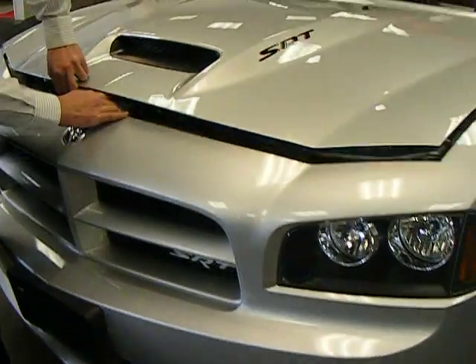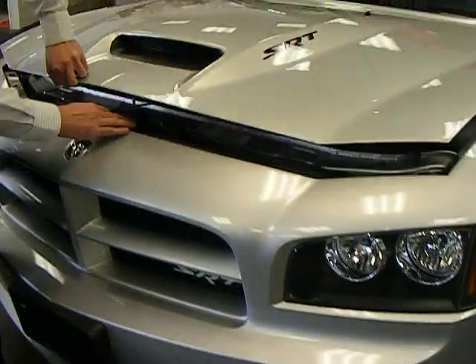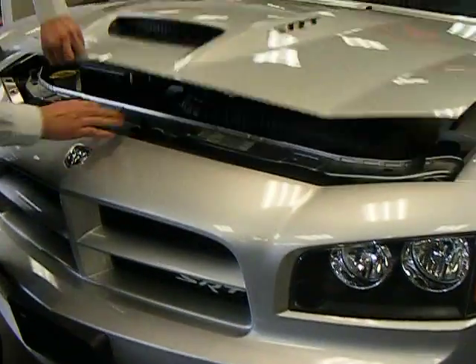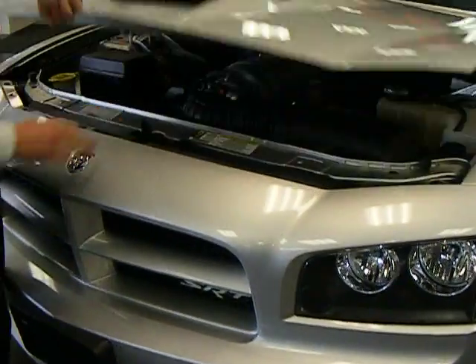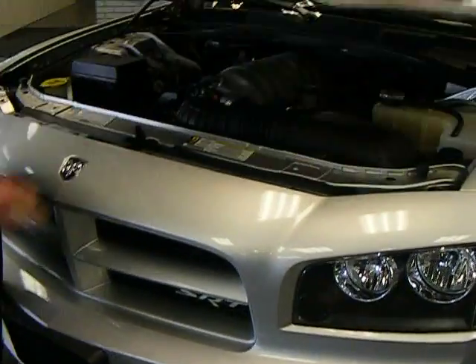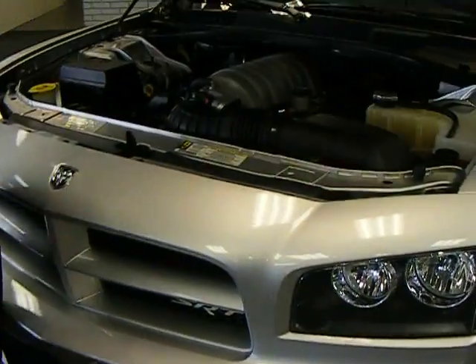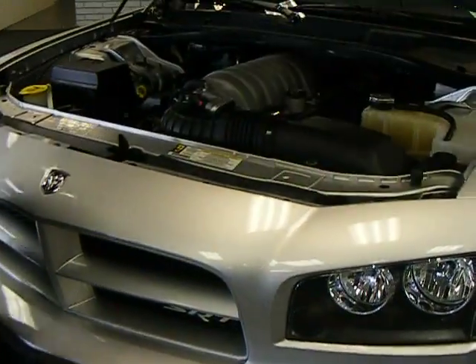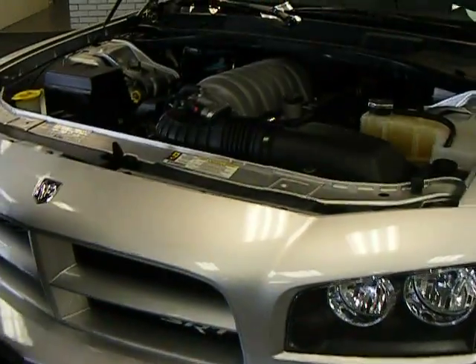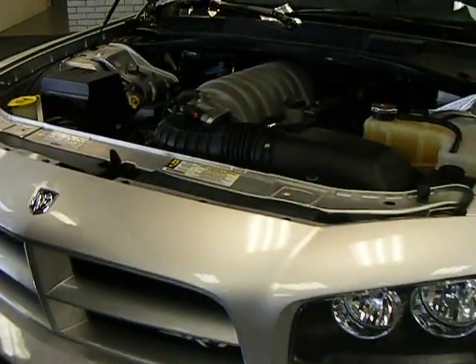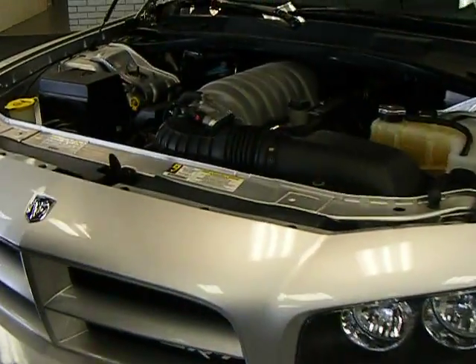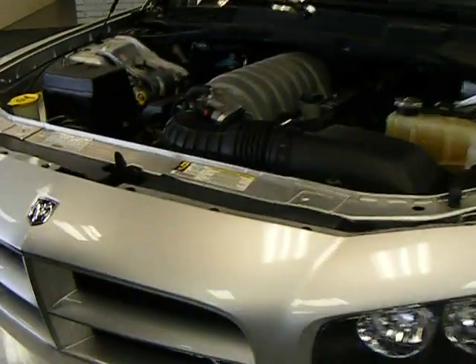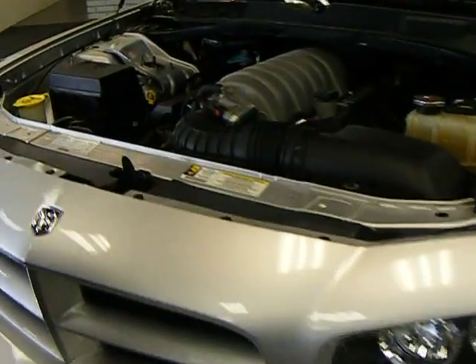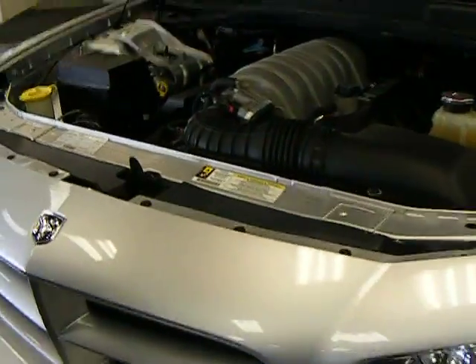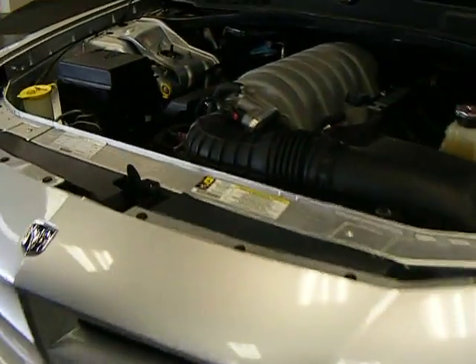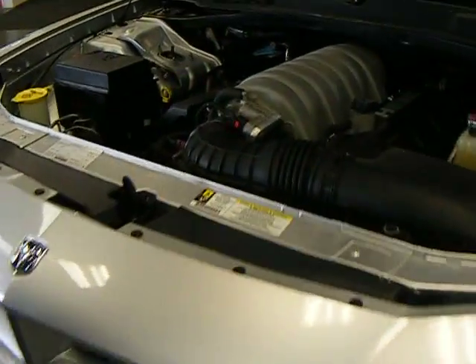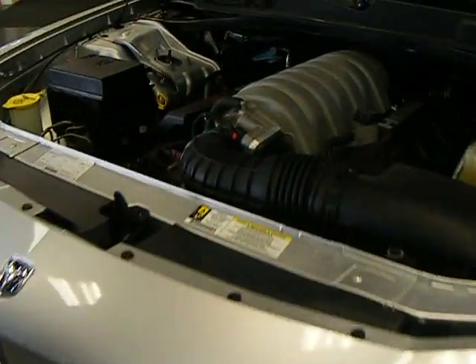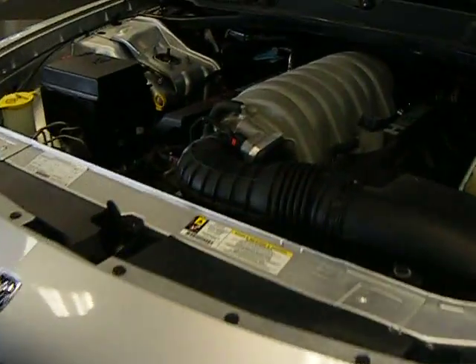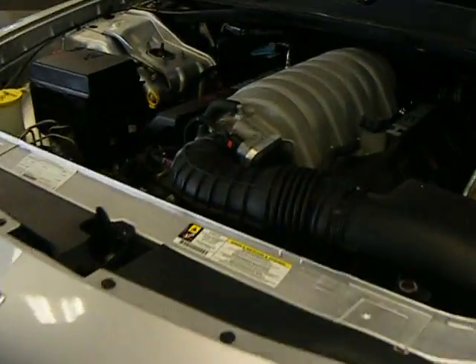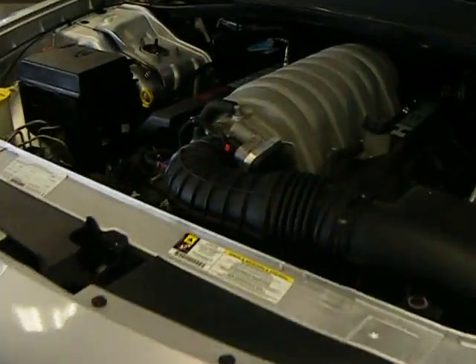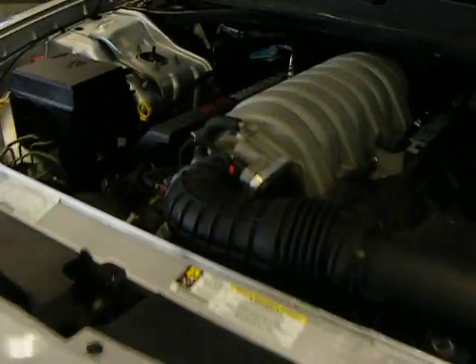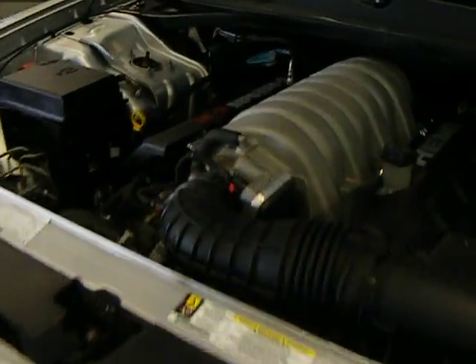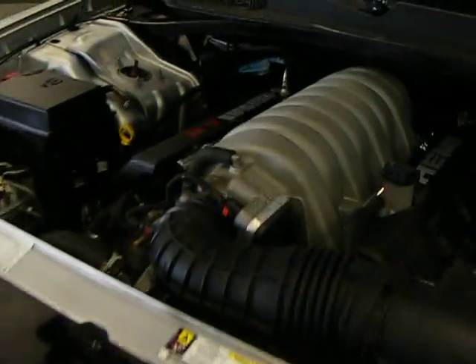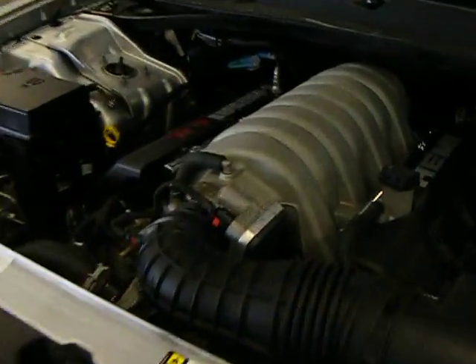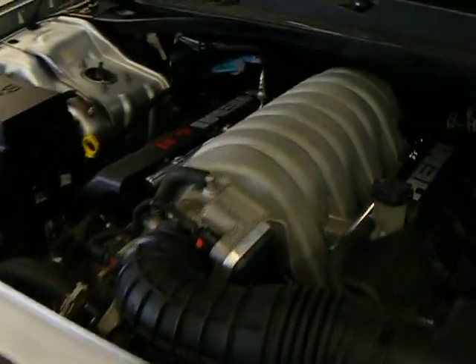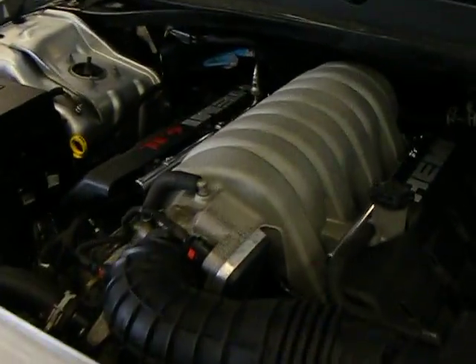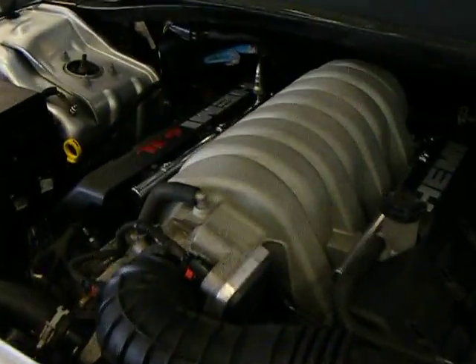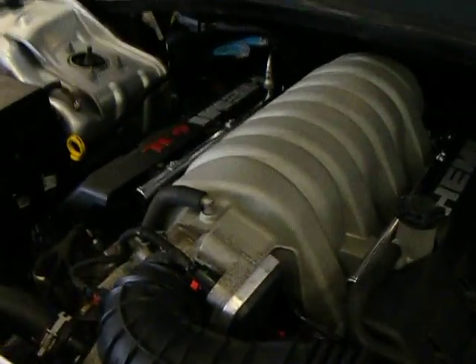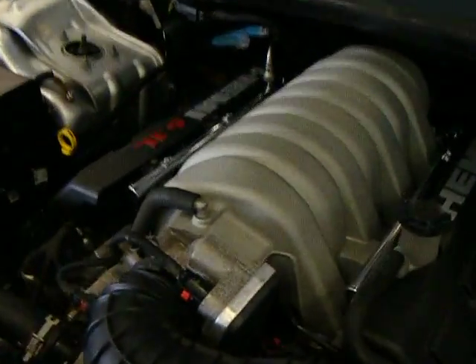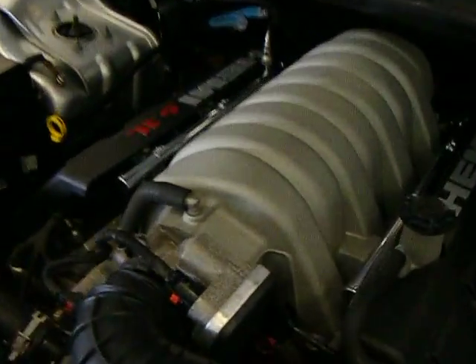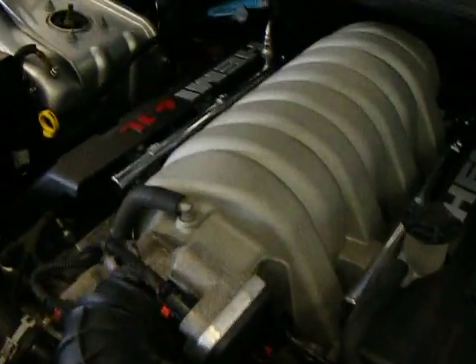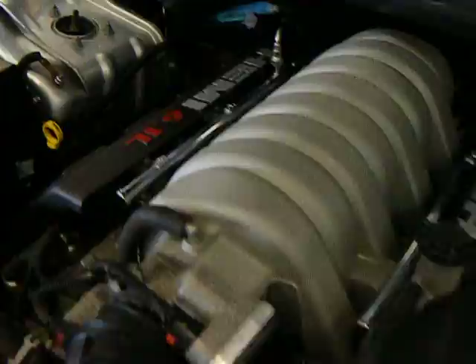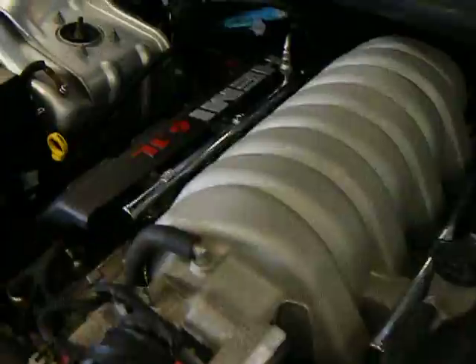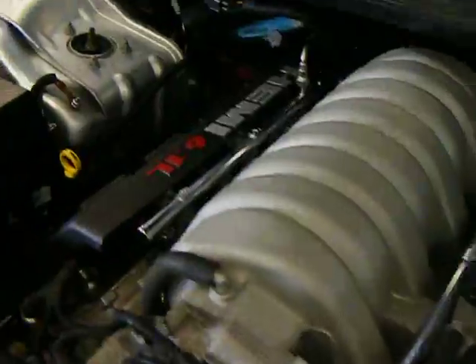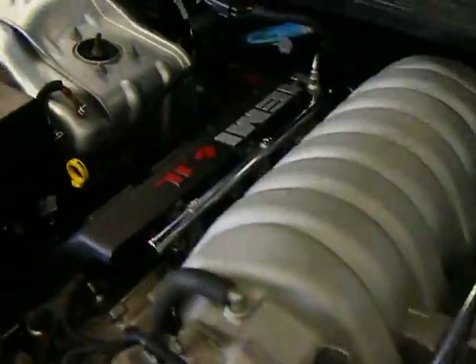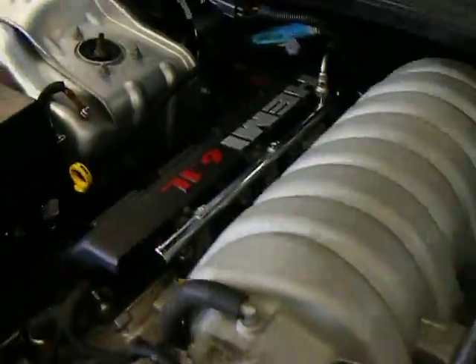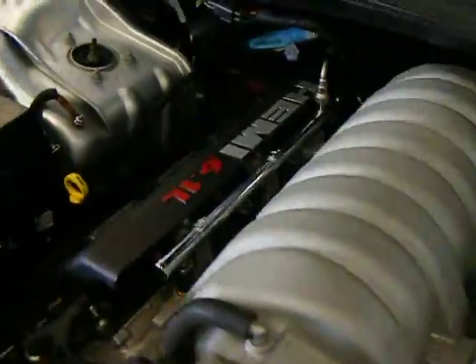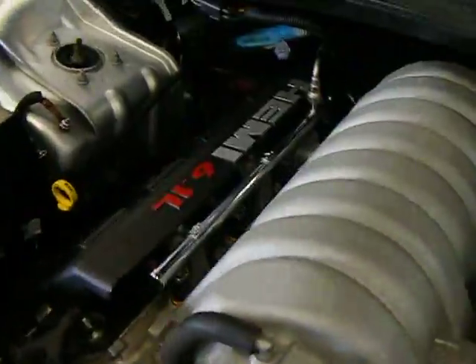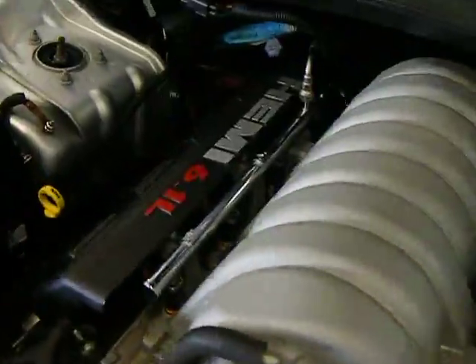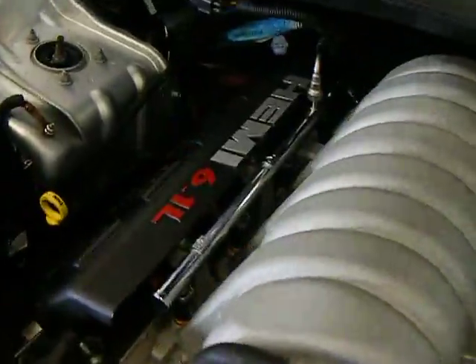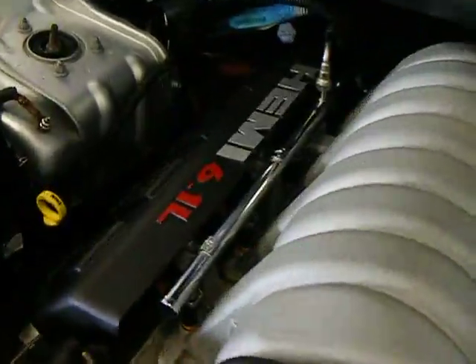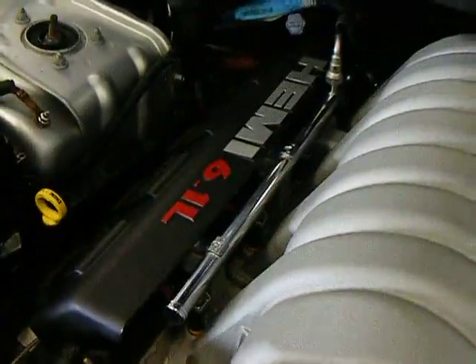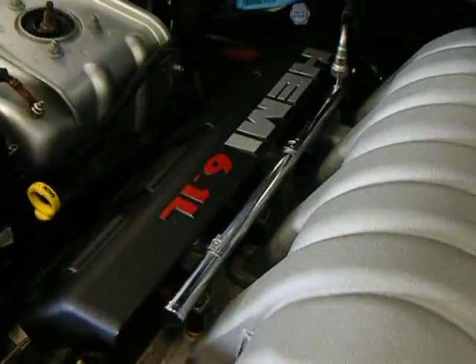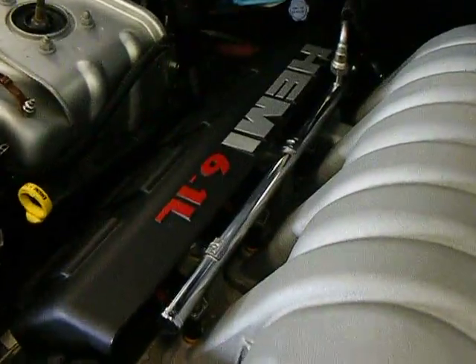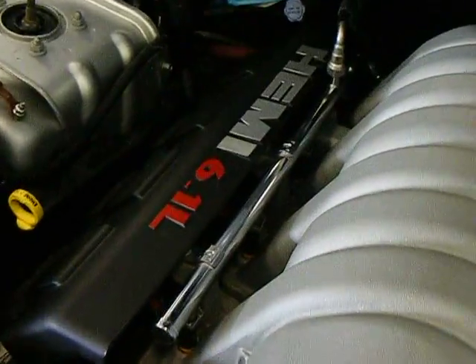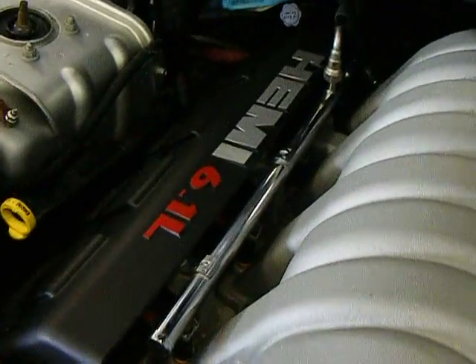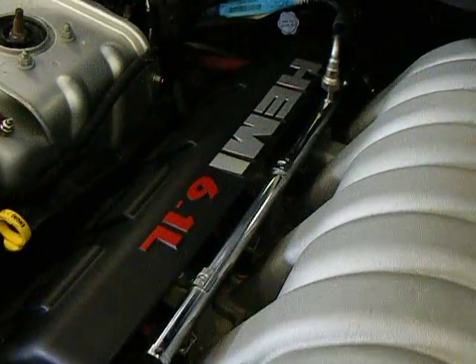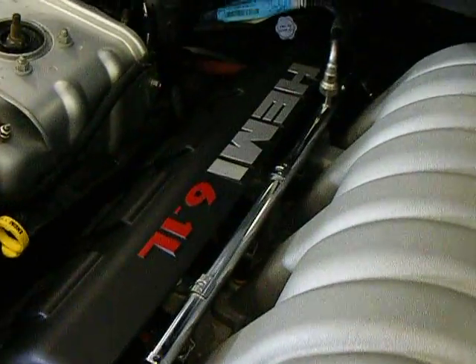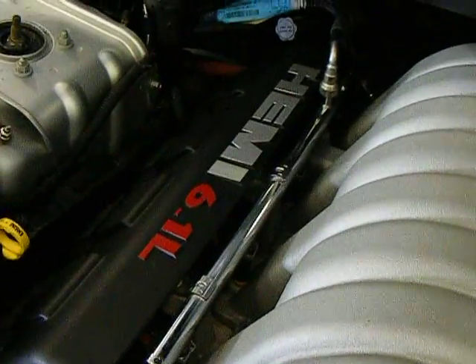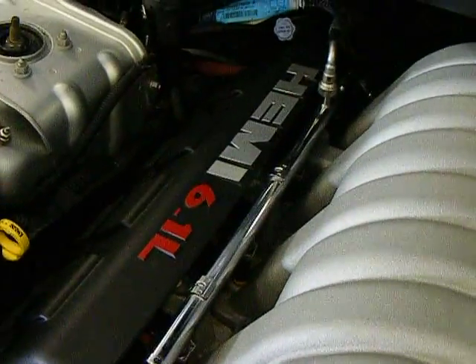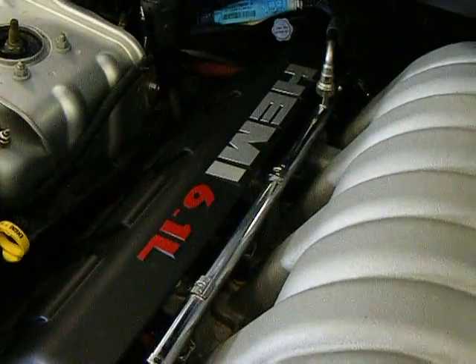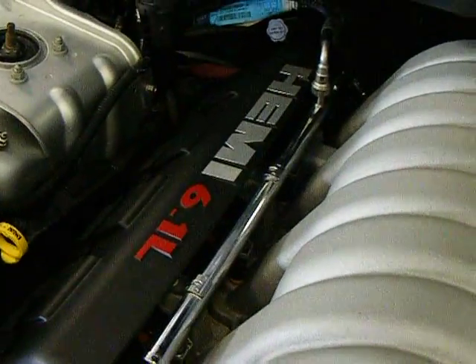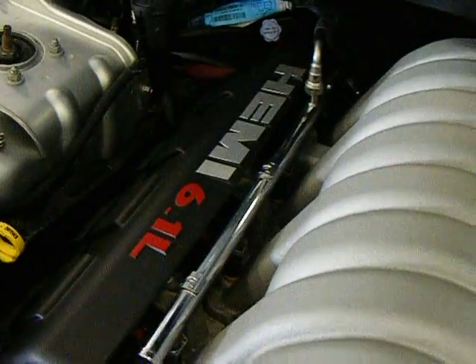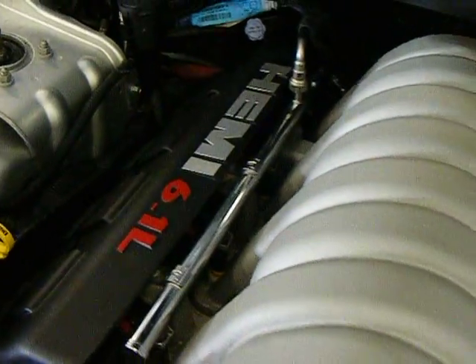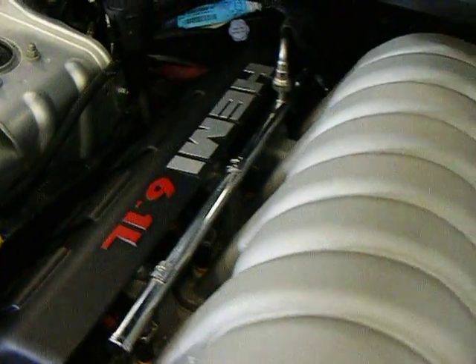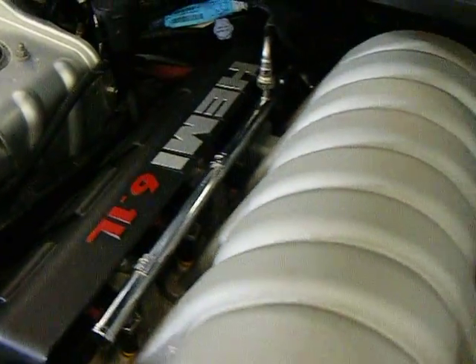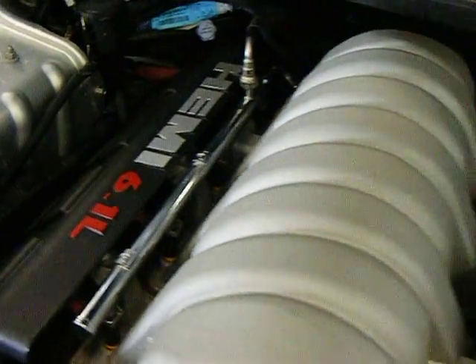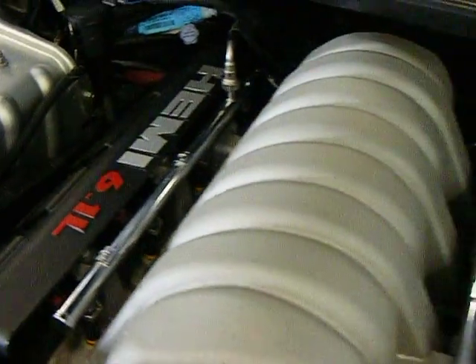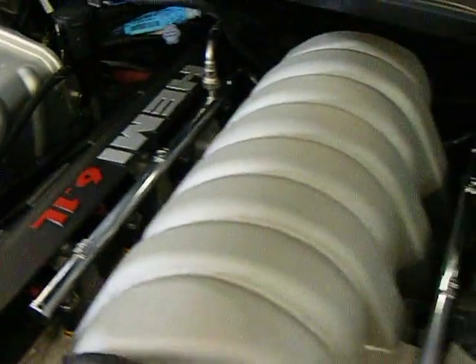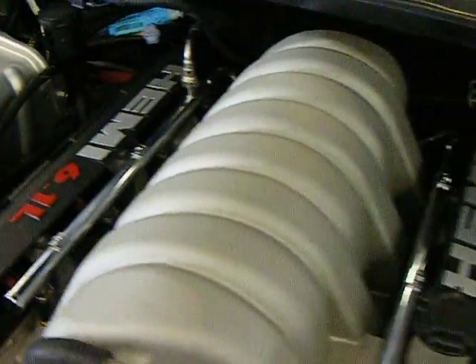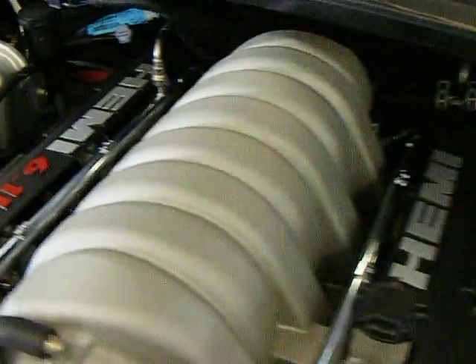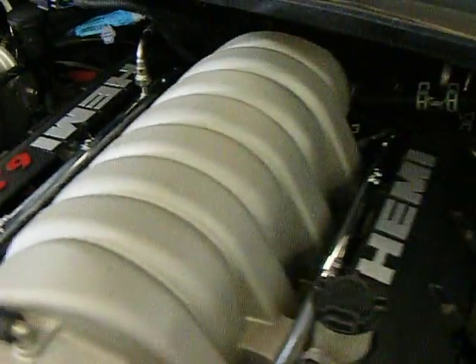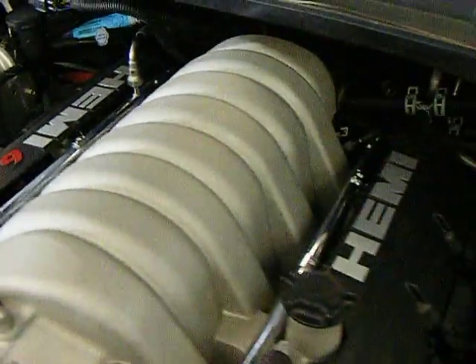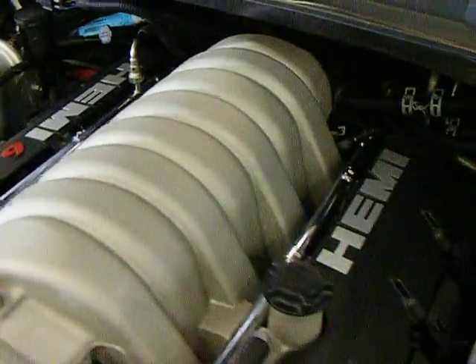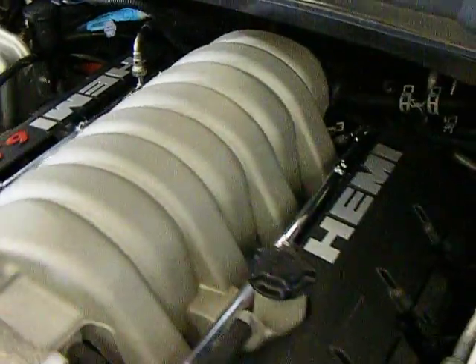It is a rear wheel drive car. Very clean engine. Suspension bar very well handling here.